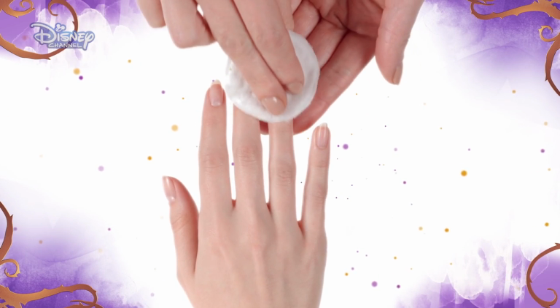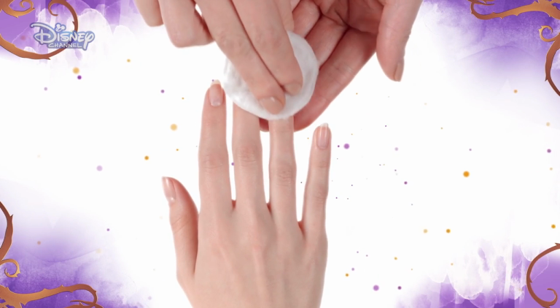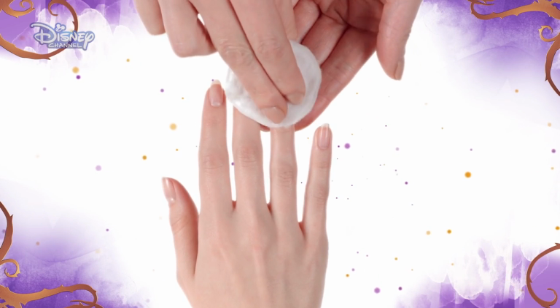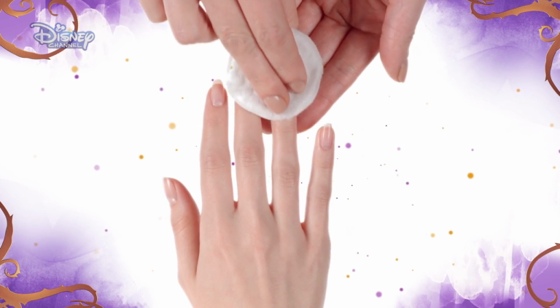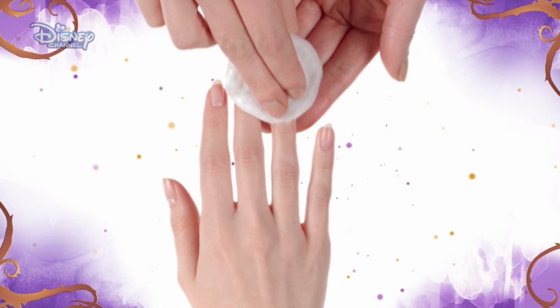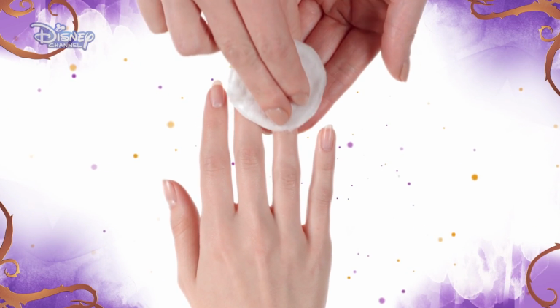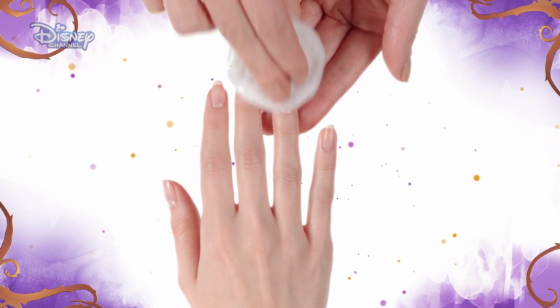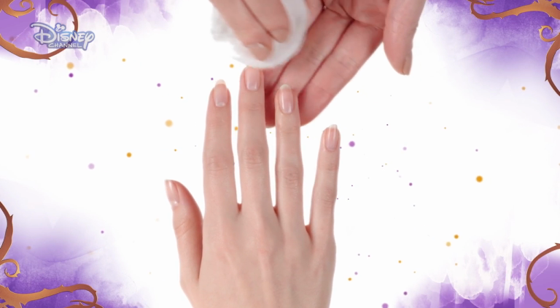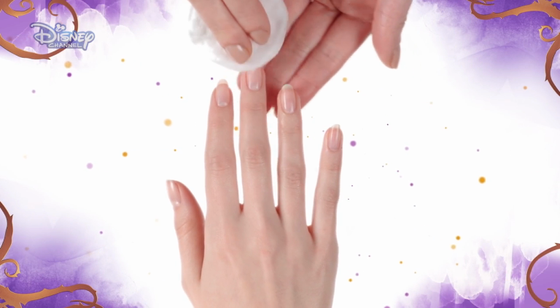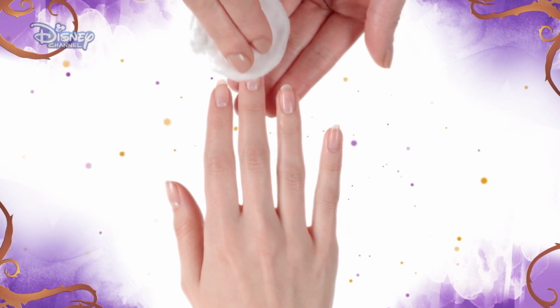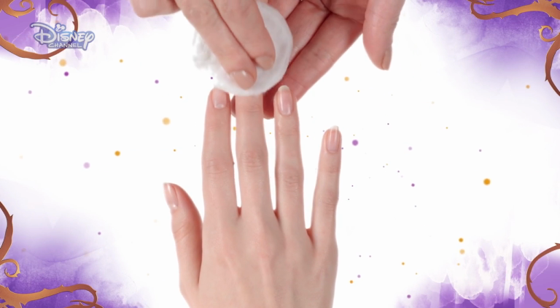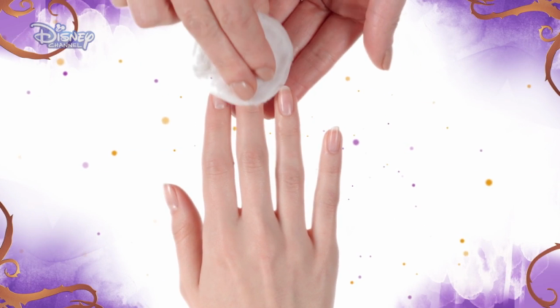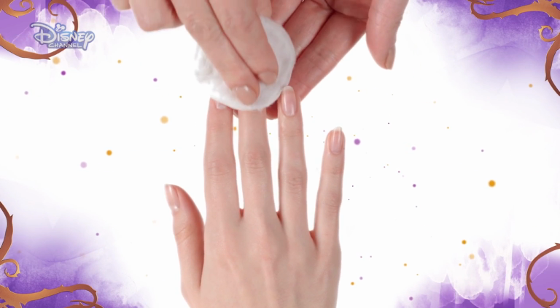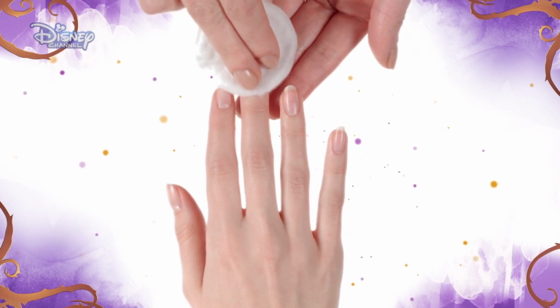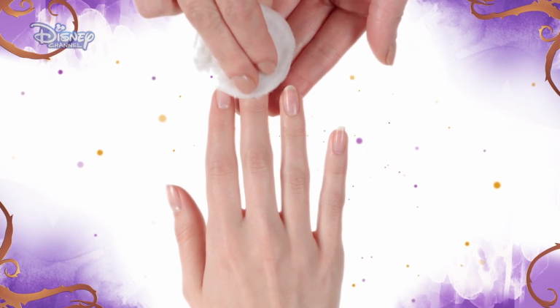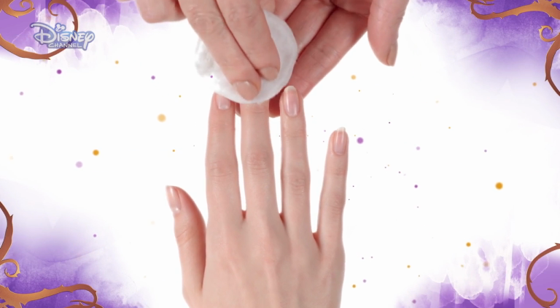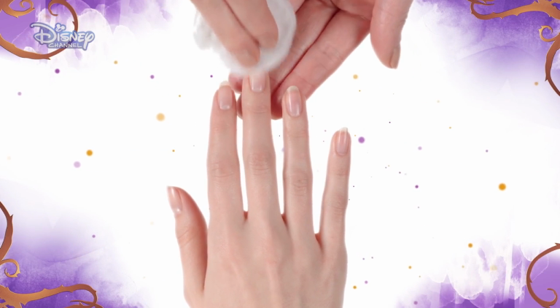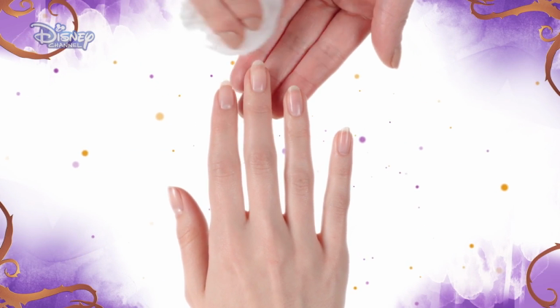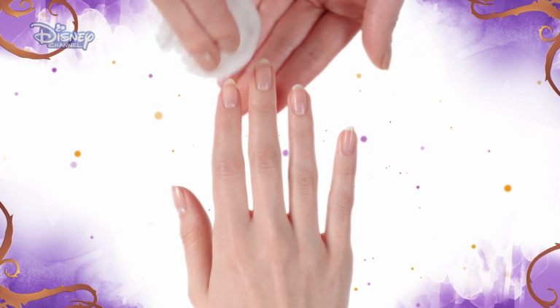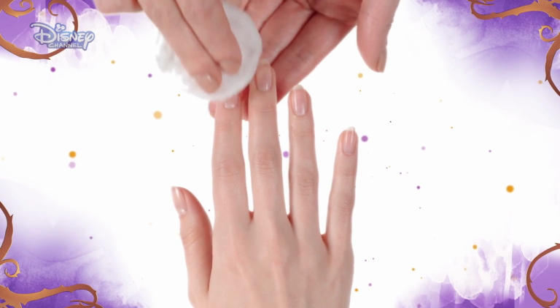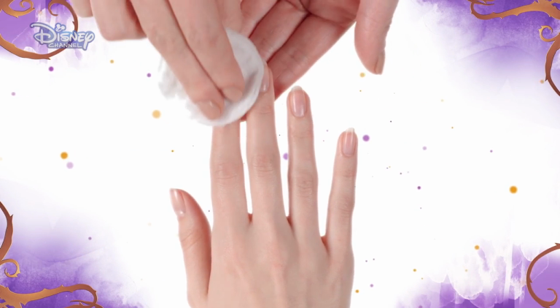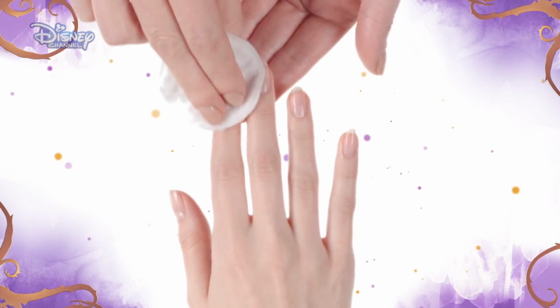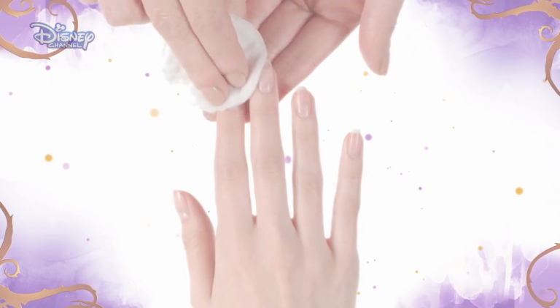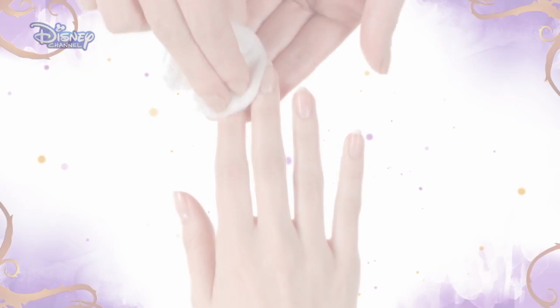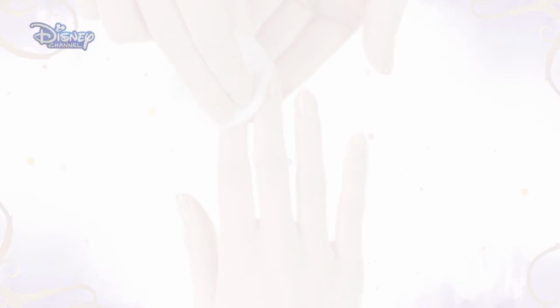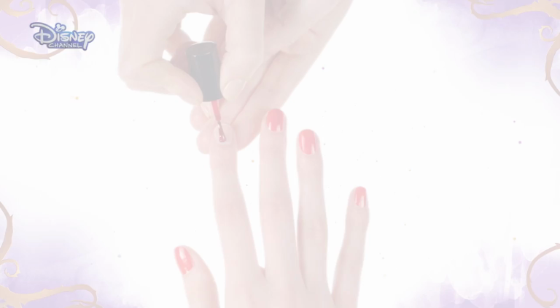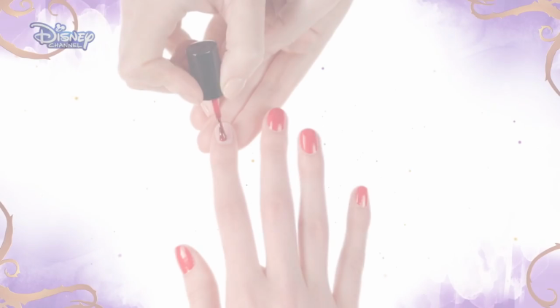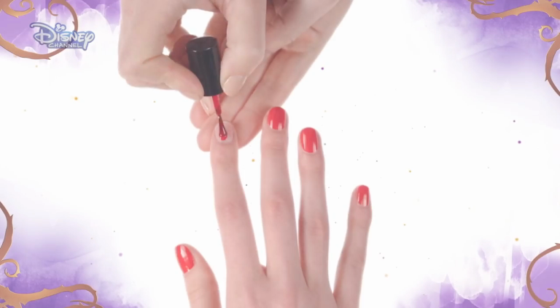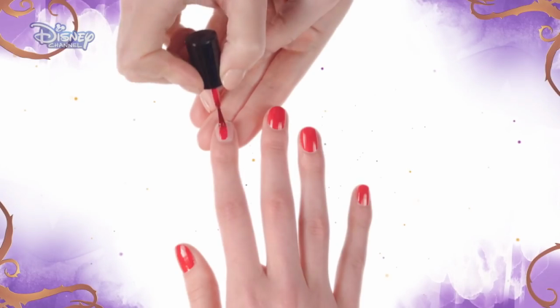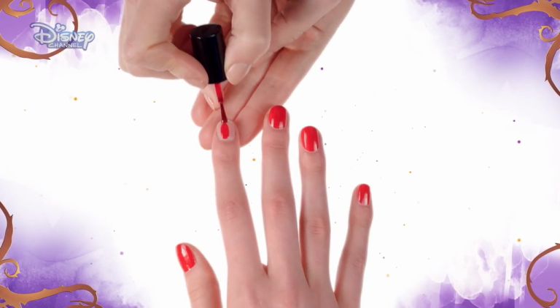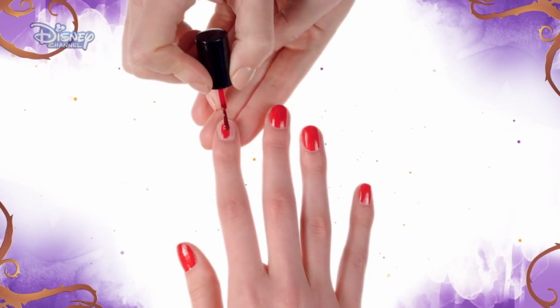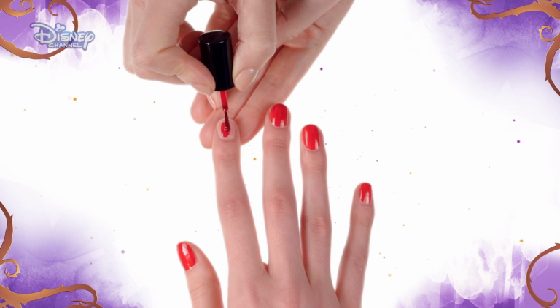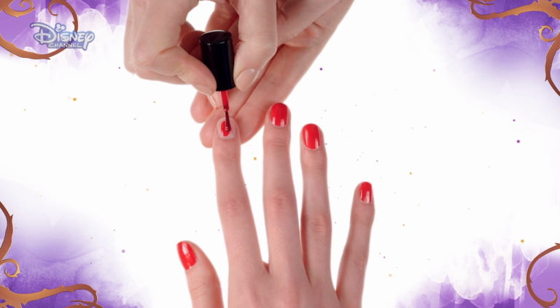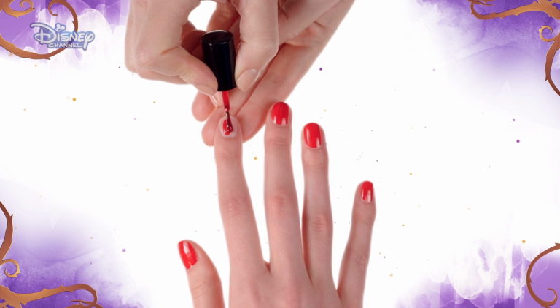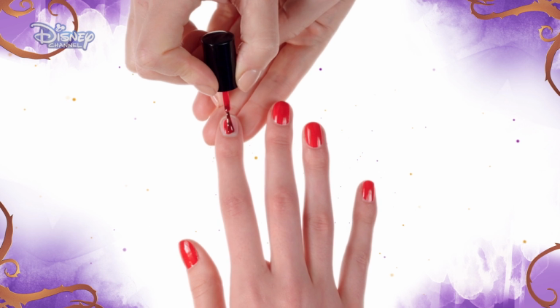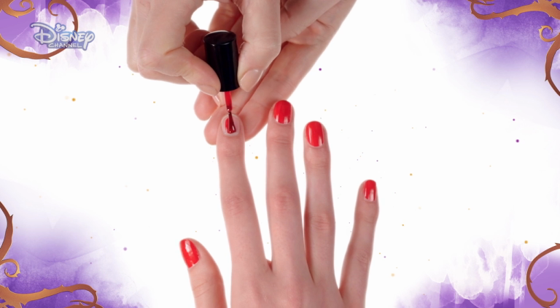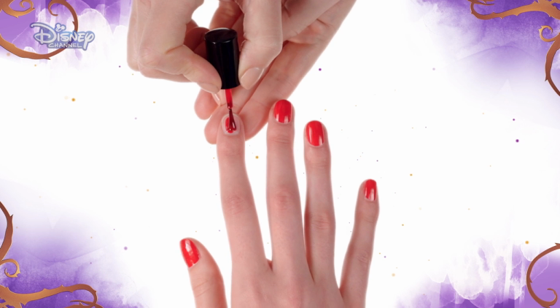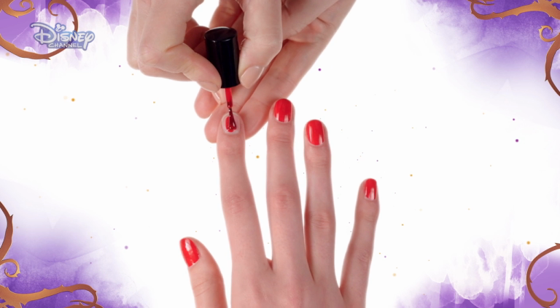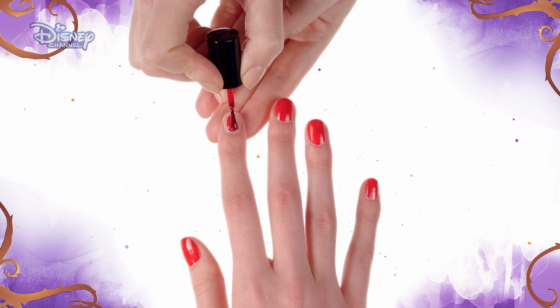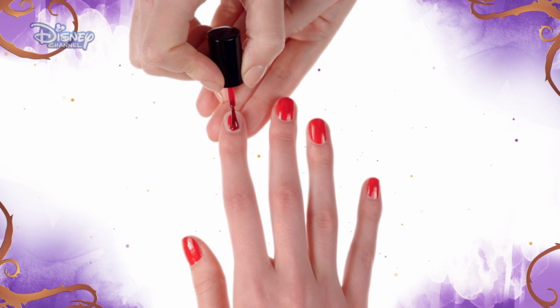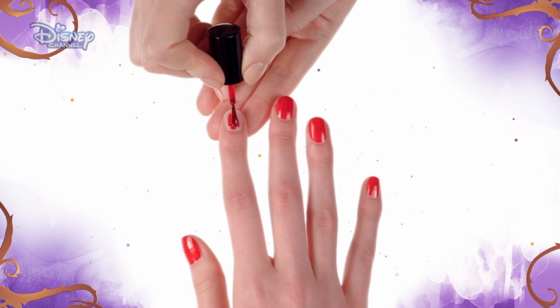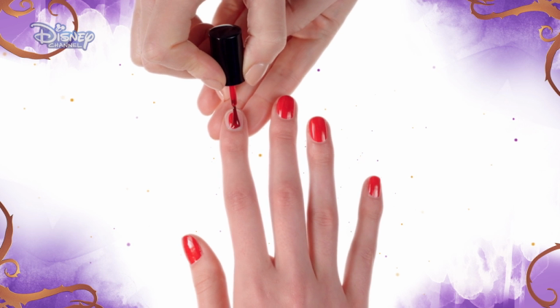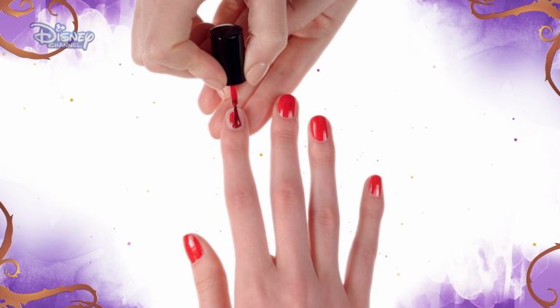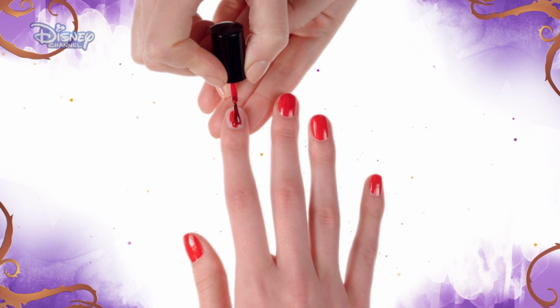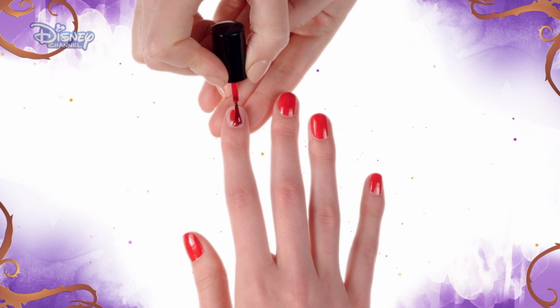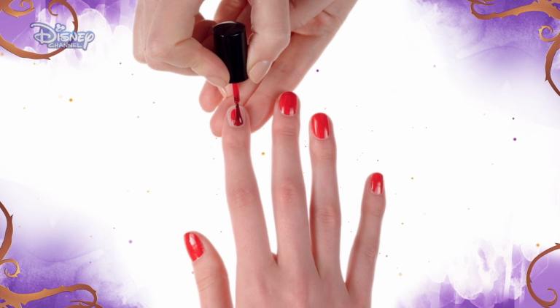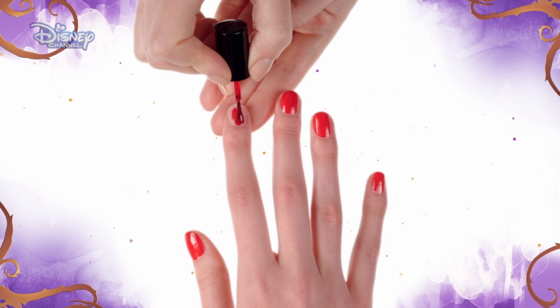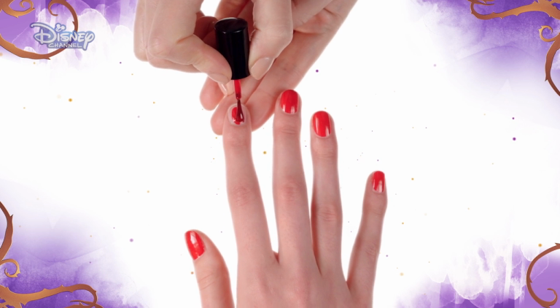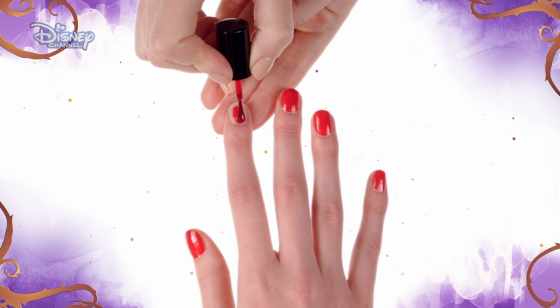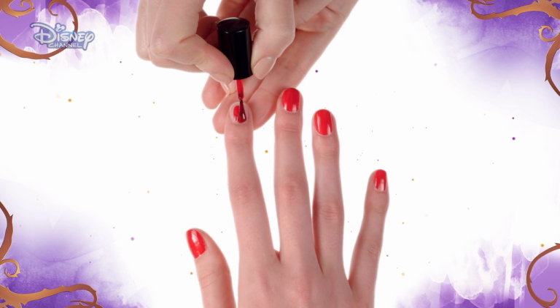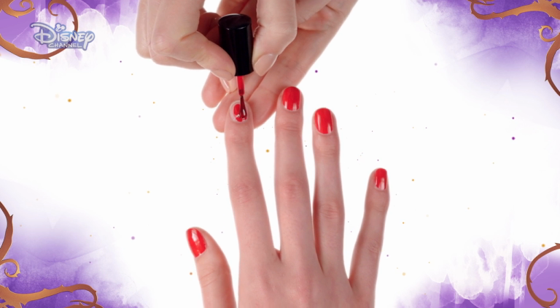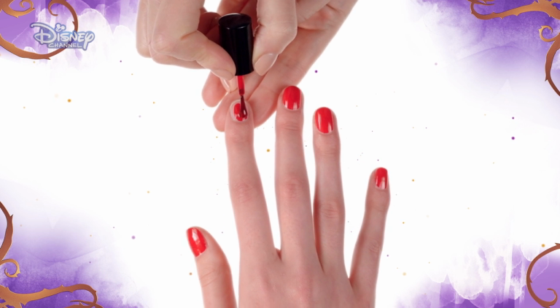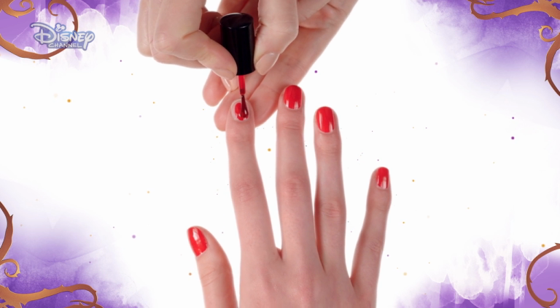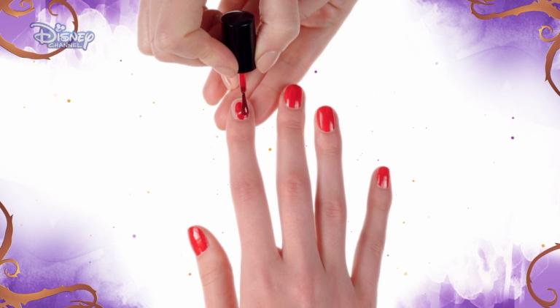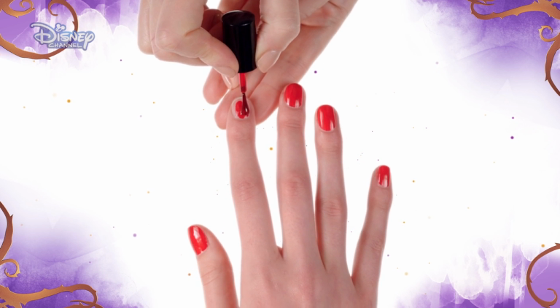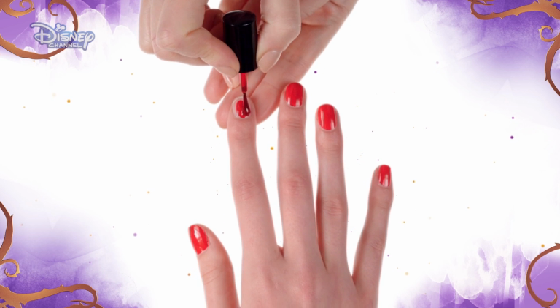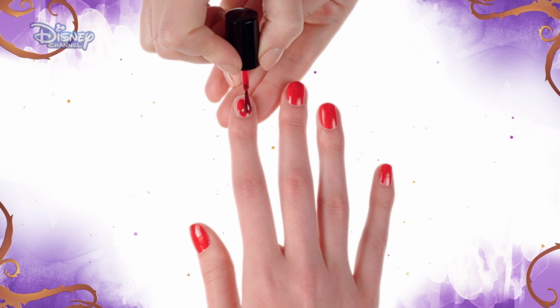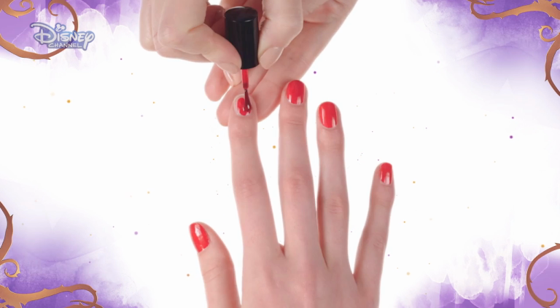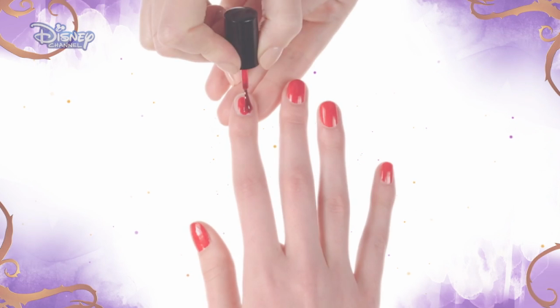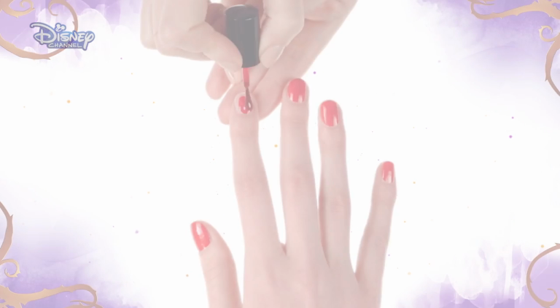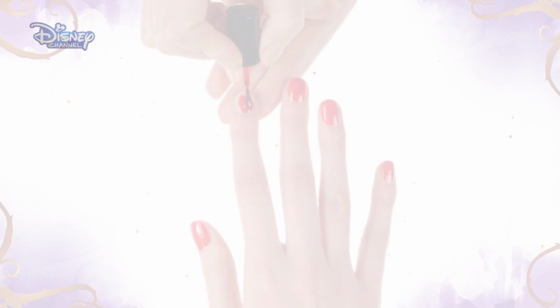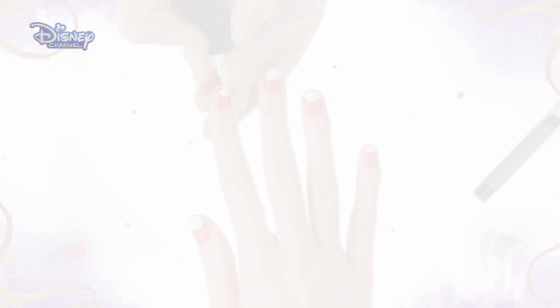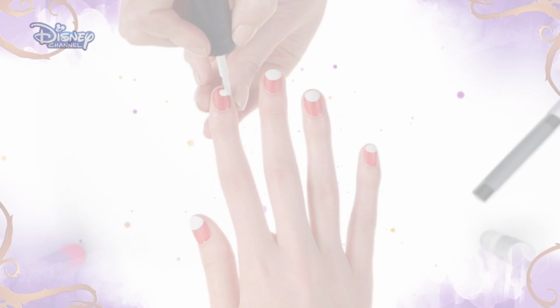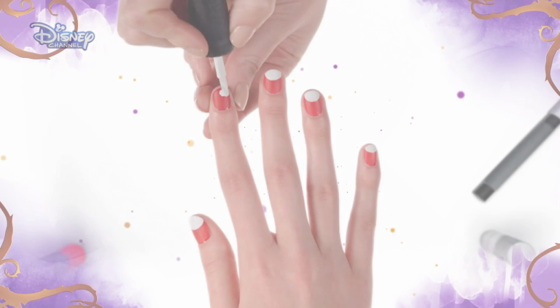Start by cleaning the nail with a nail polish remover. Then, neatly paint your nail with a red color polish and allow to dry.